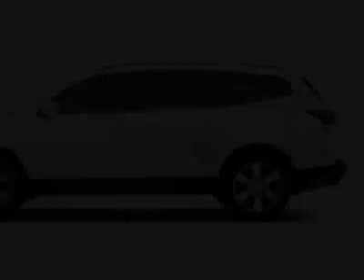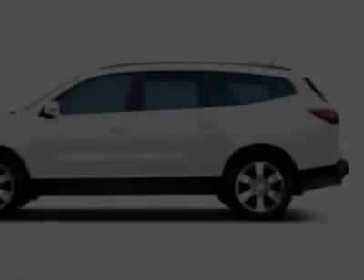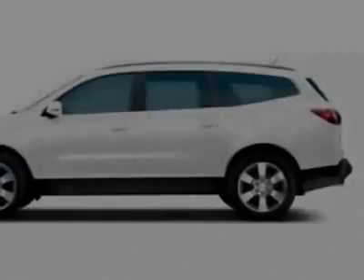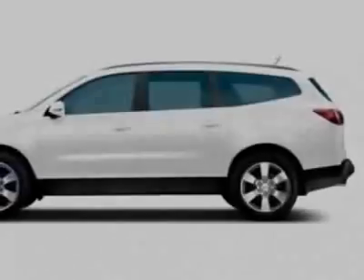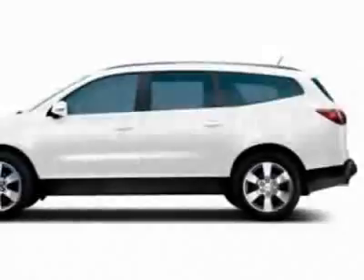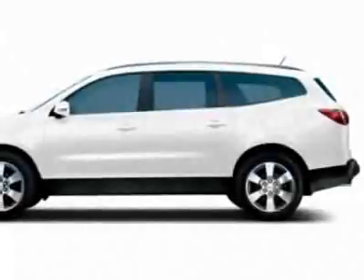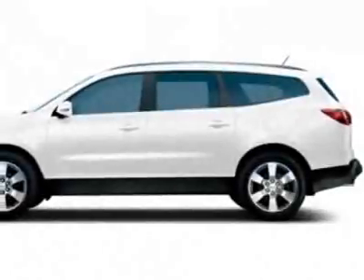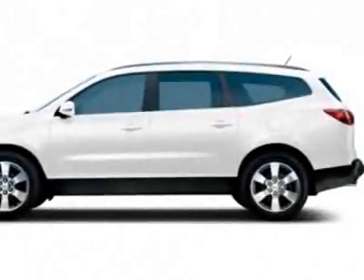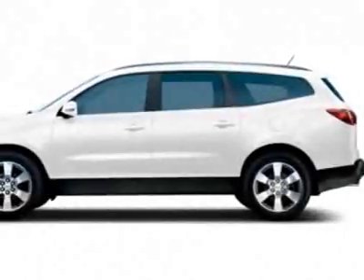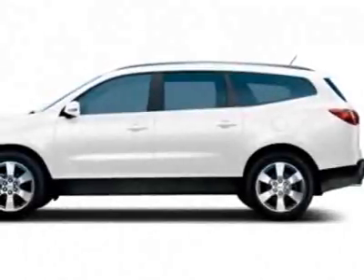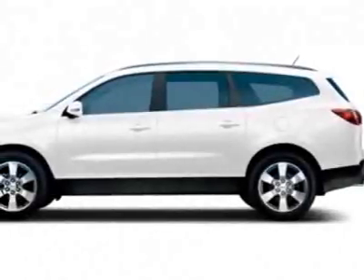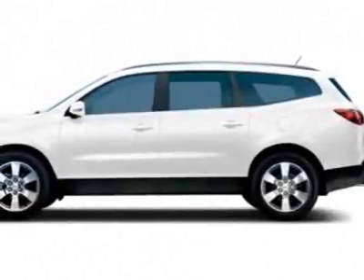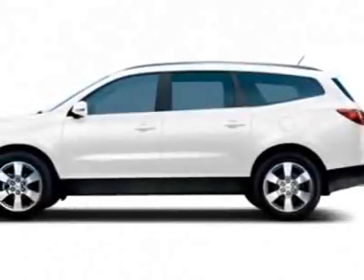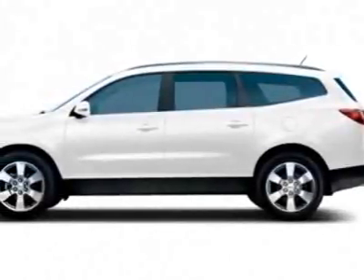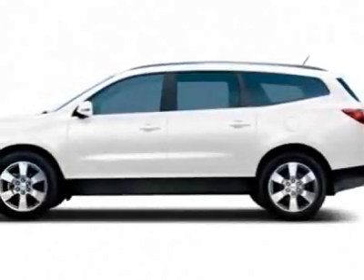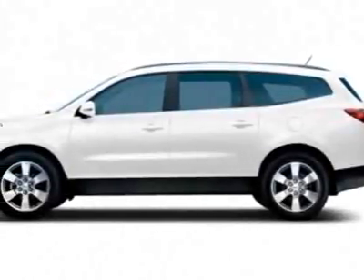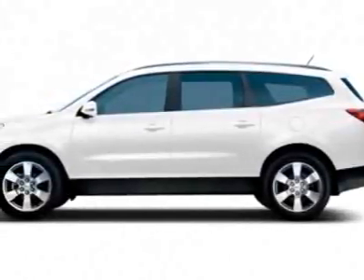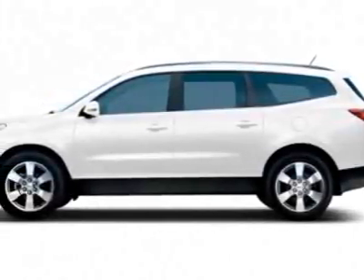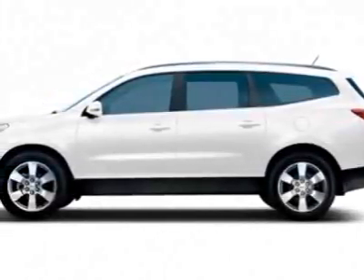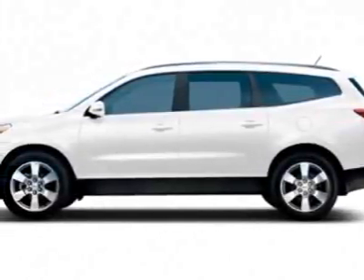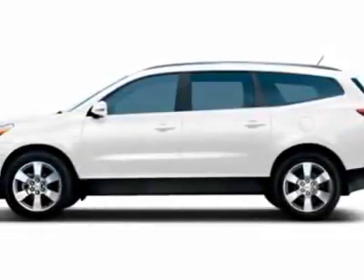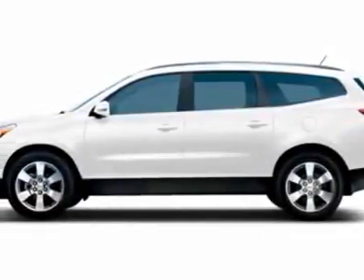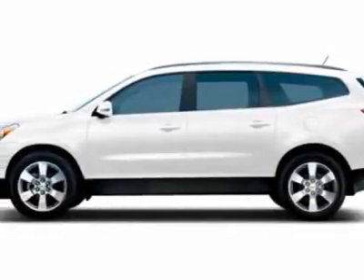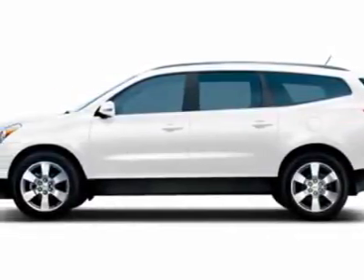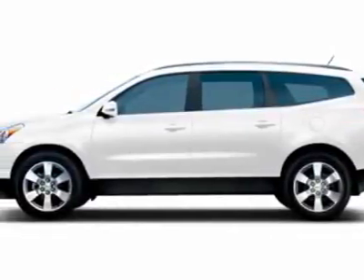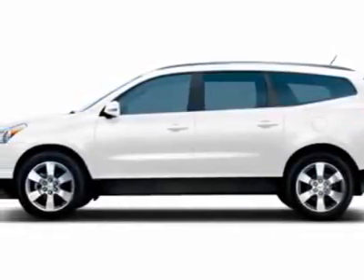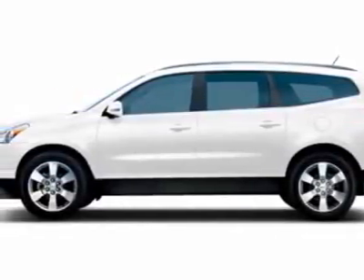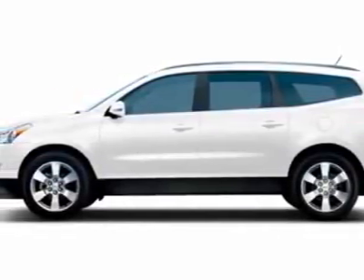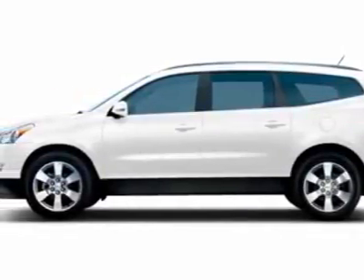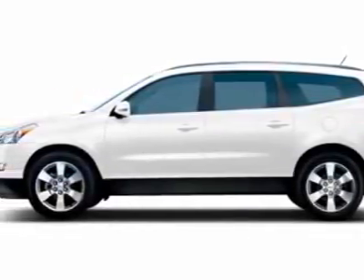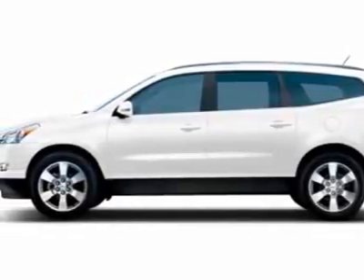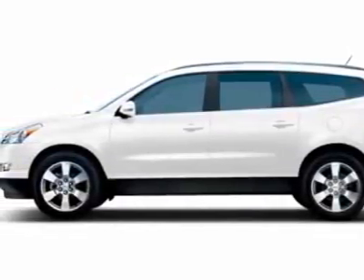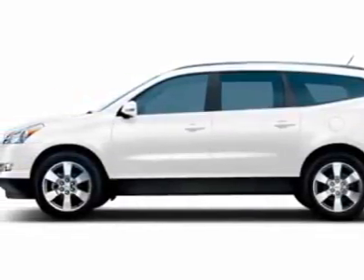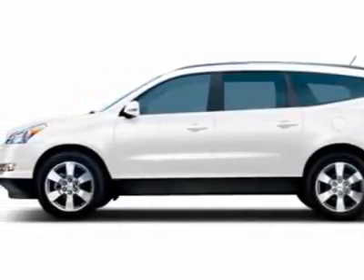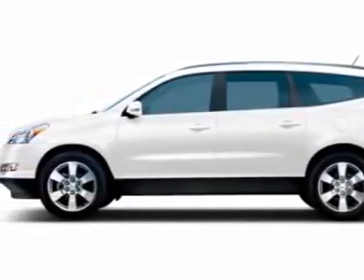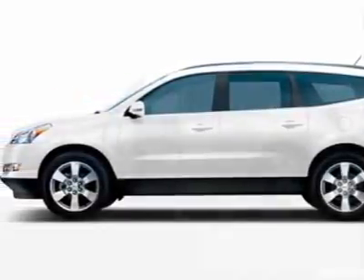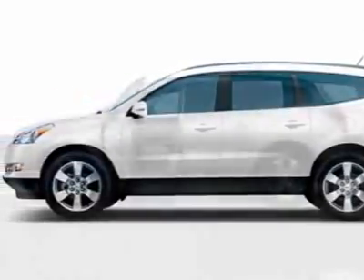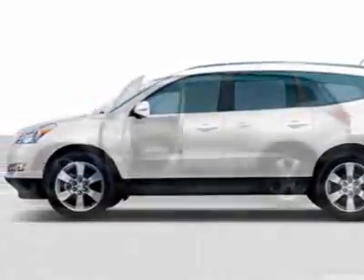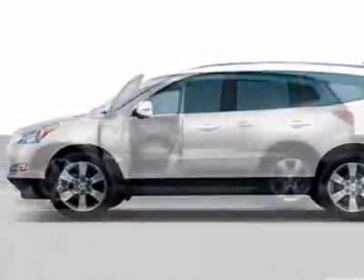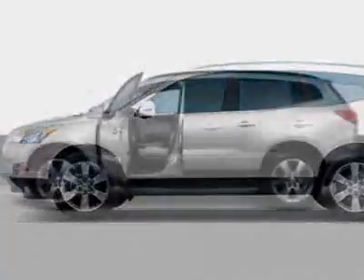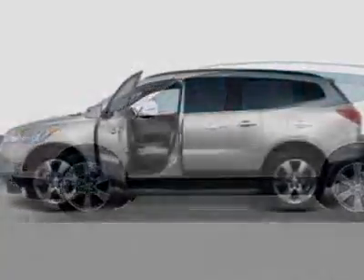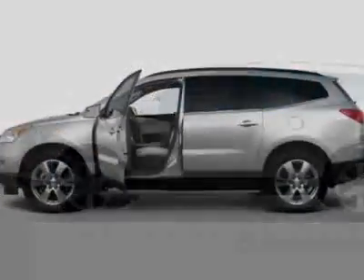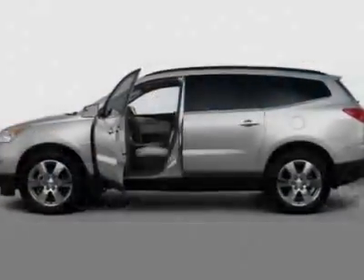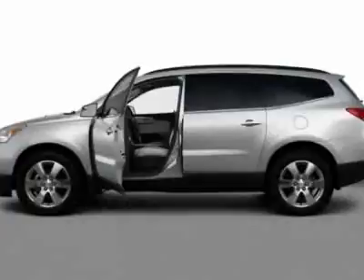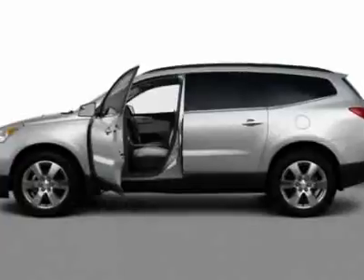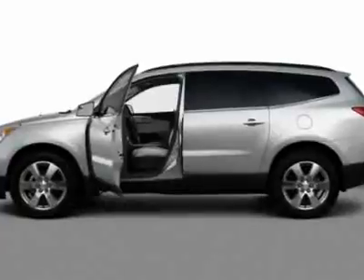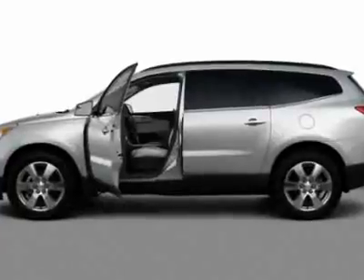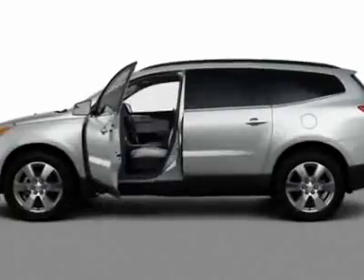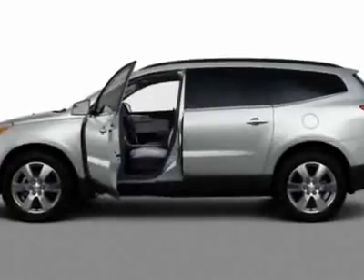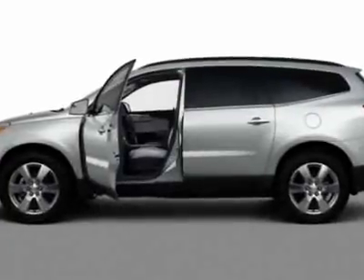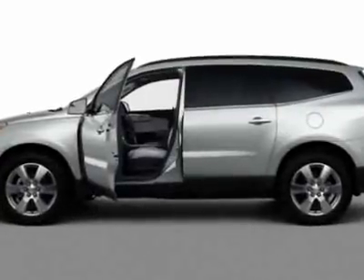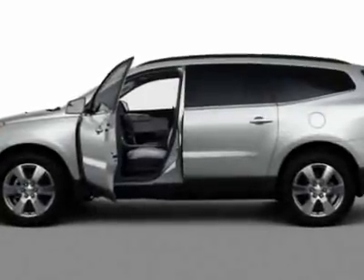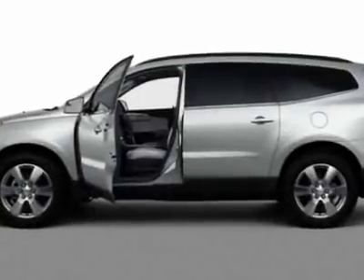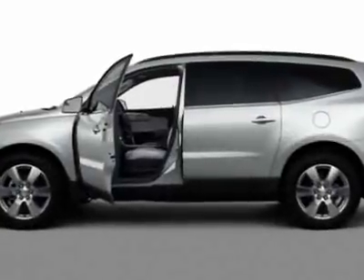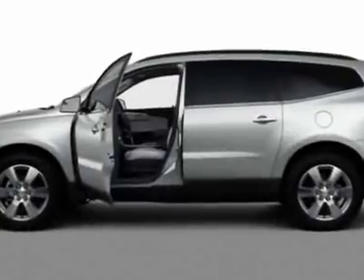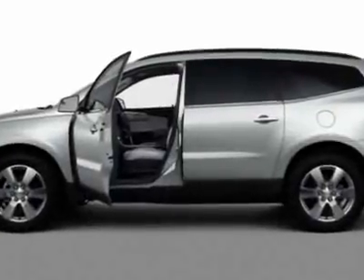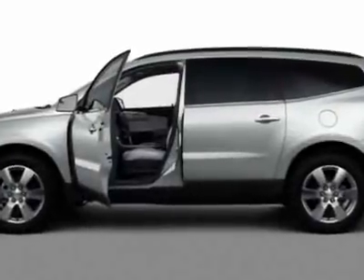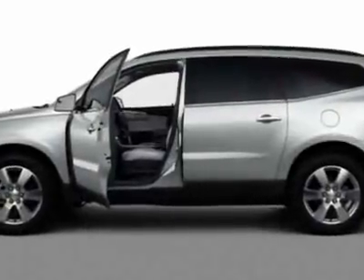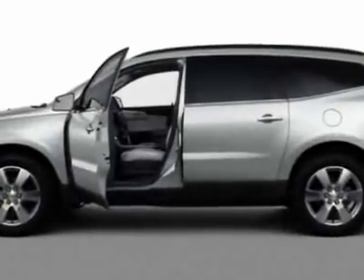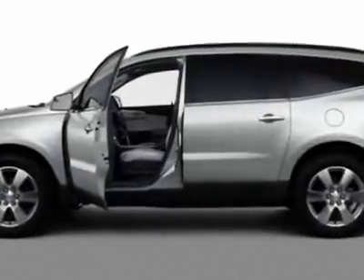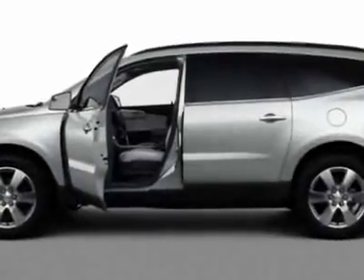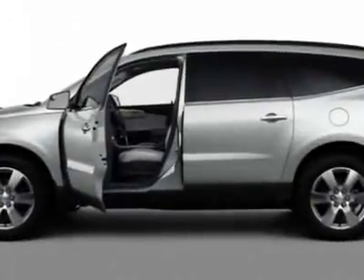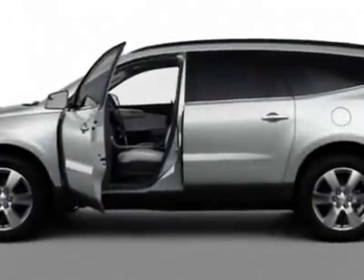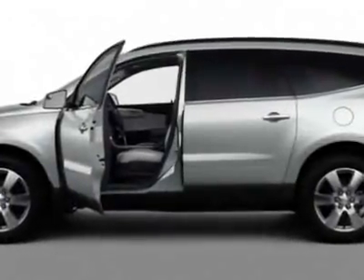Take a look at this new 2011 Chevrolet Traverse. For your protection, this vehicle has a full factory warranty.